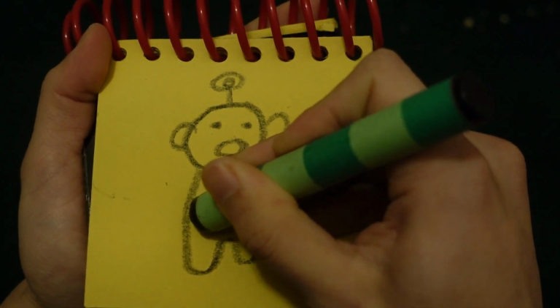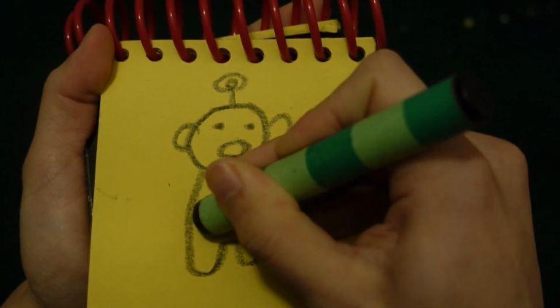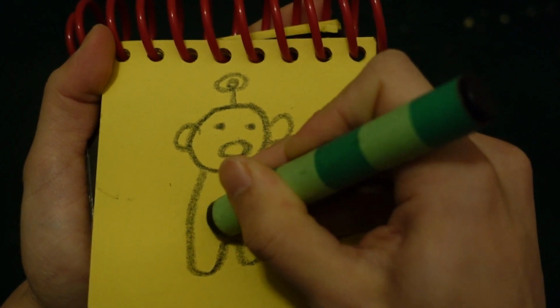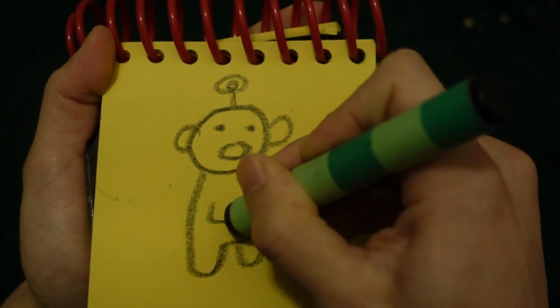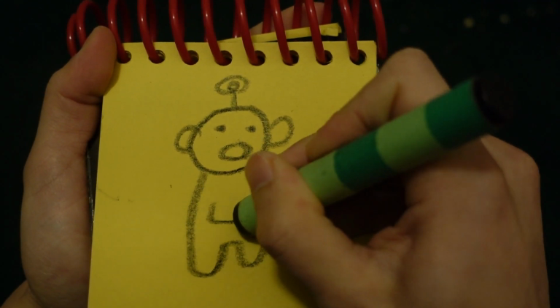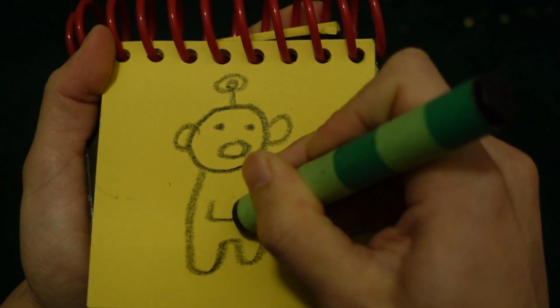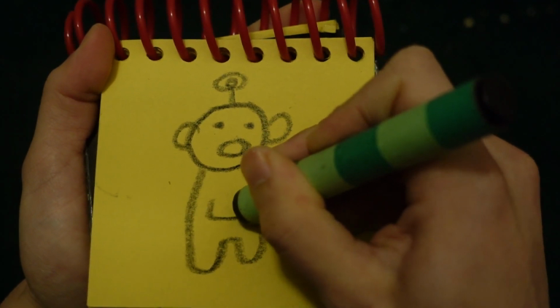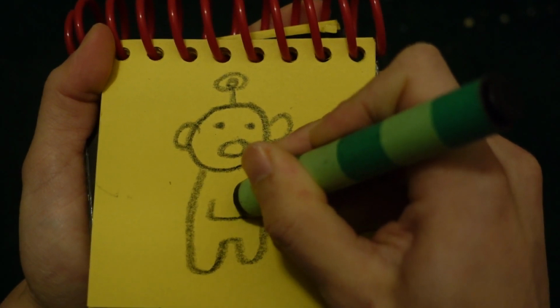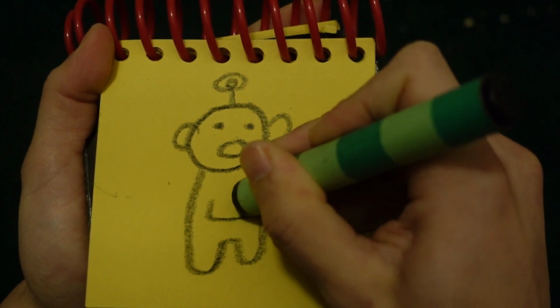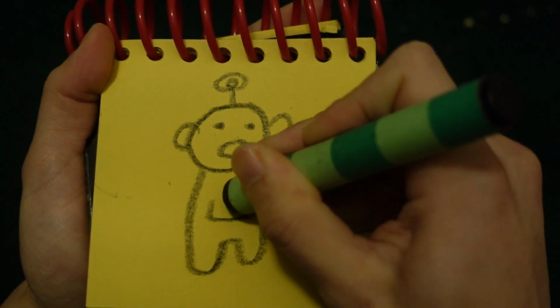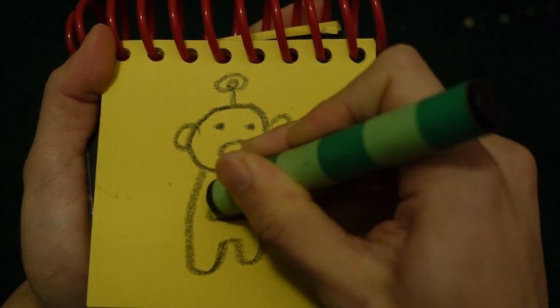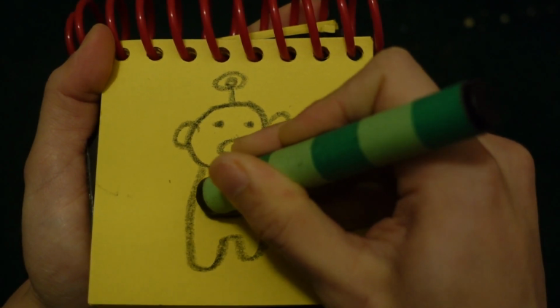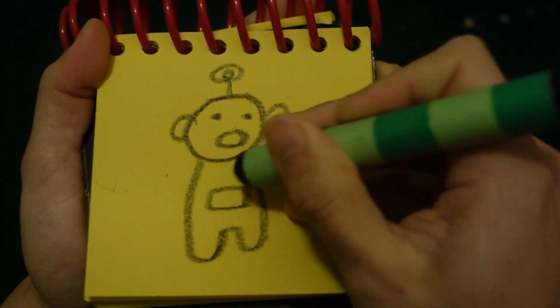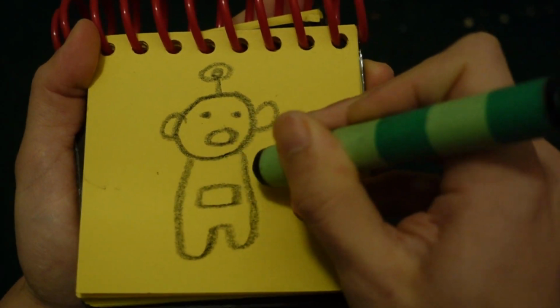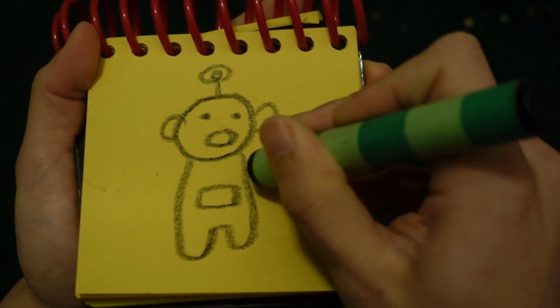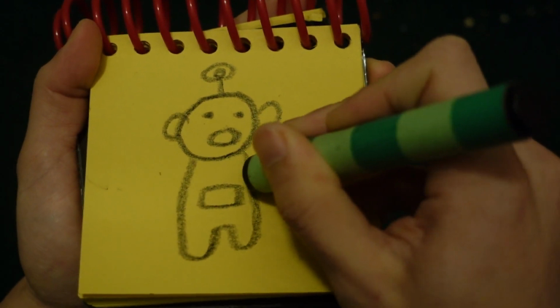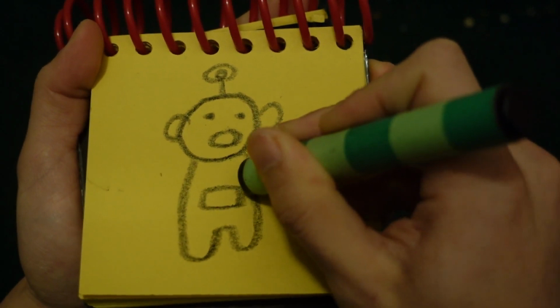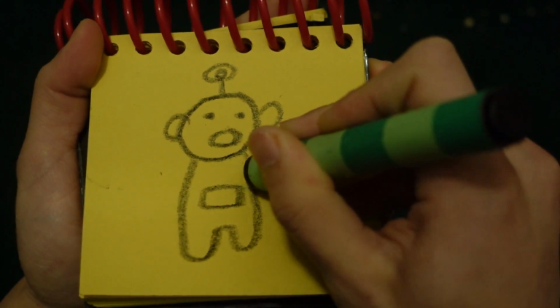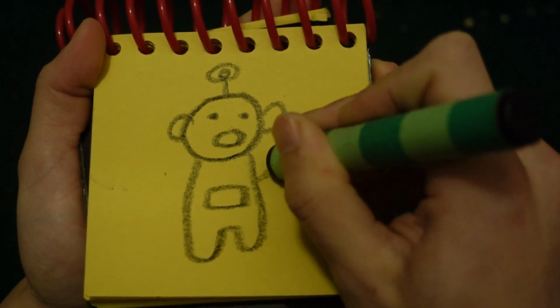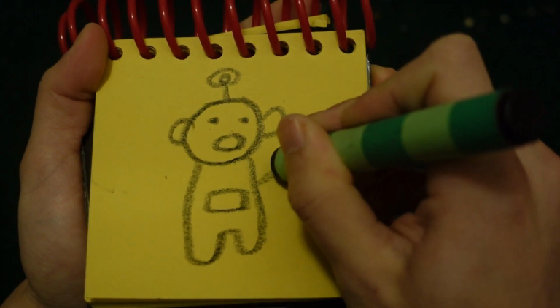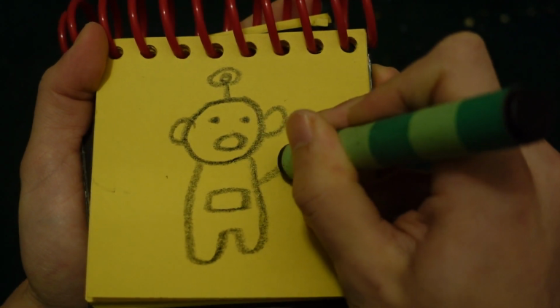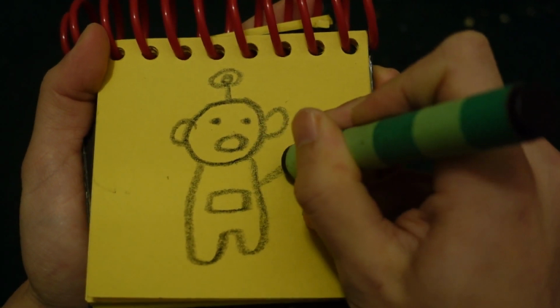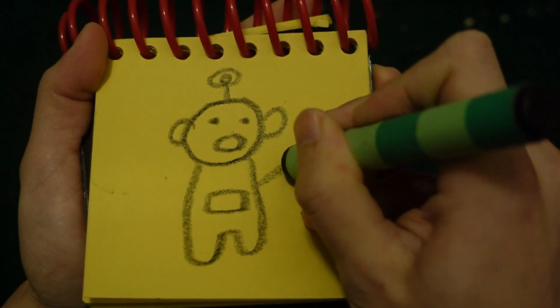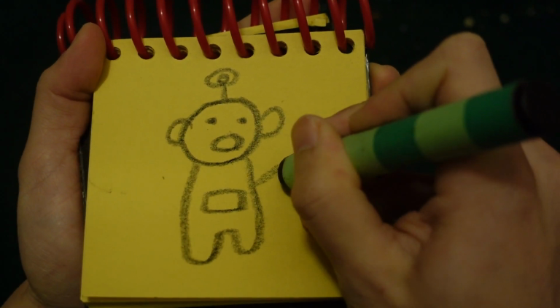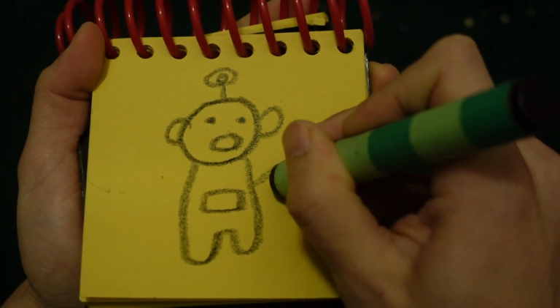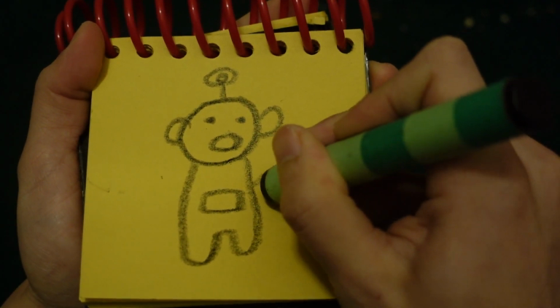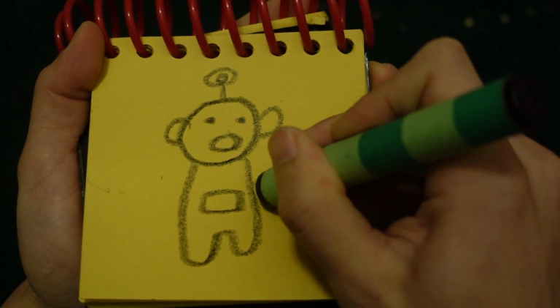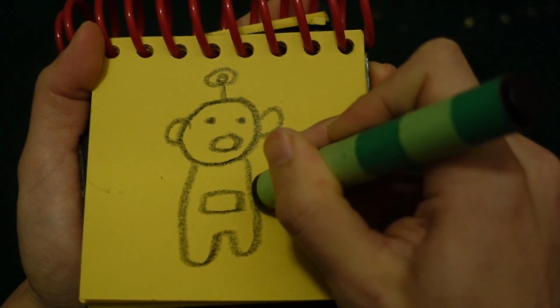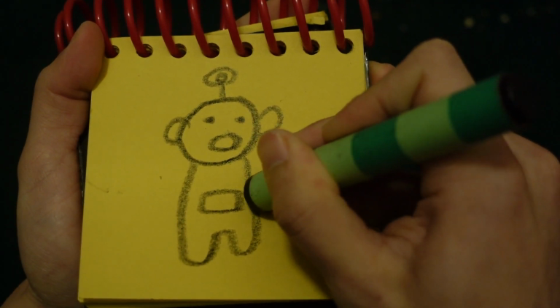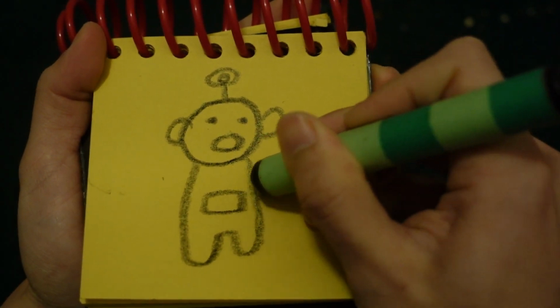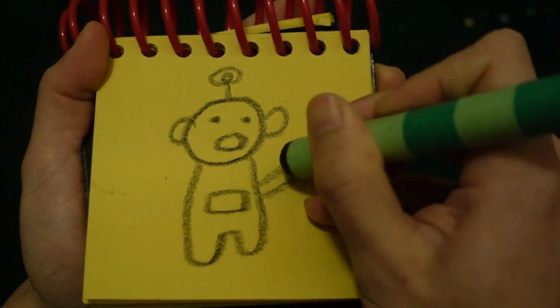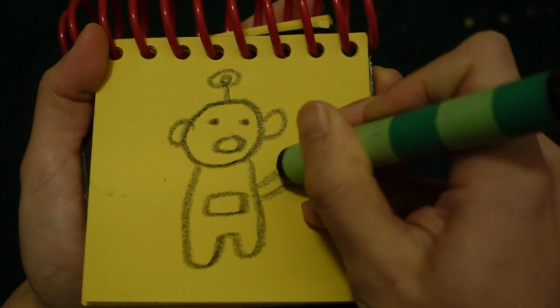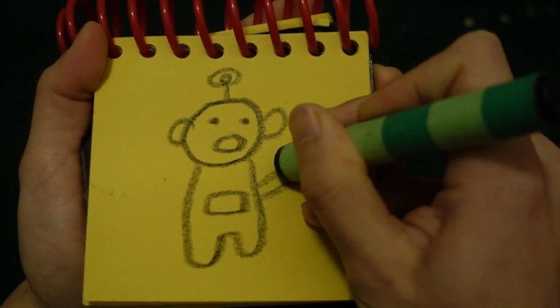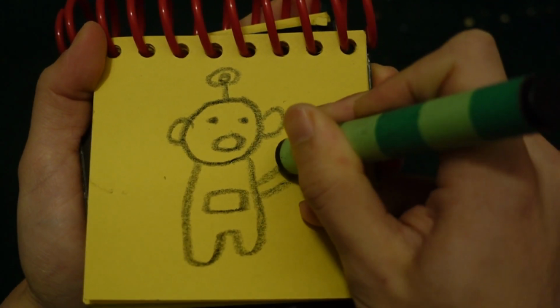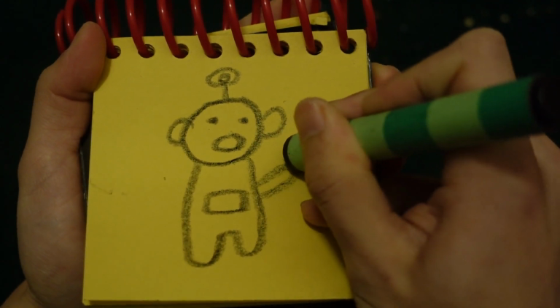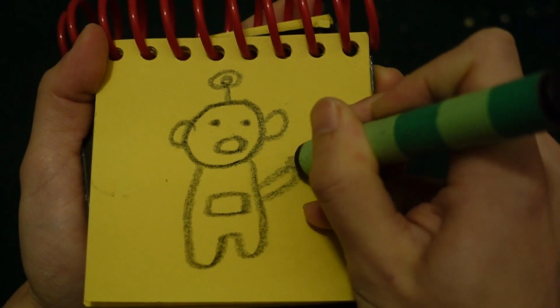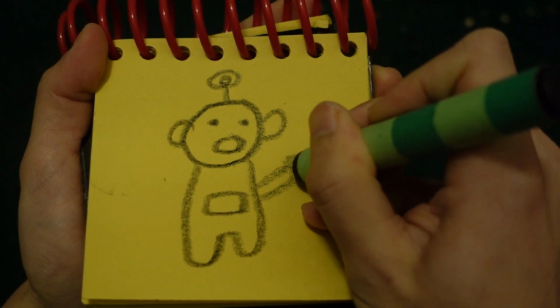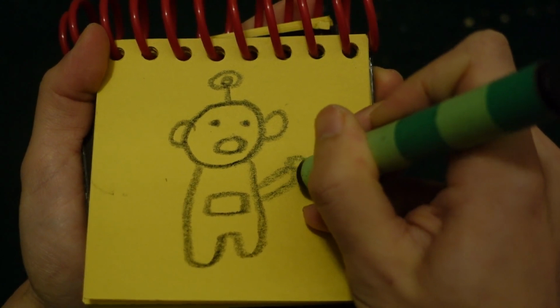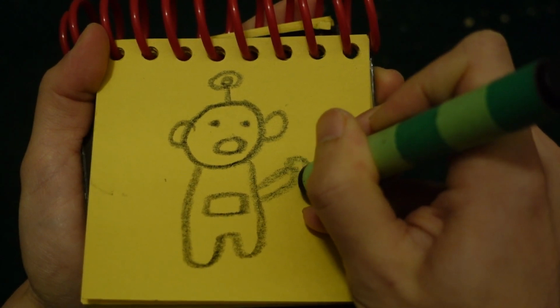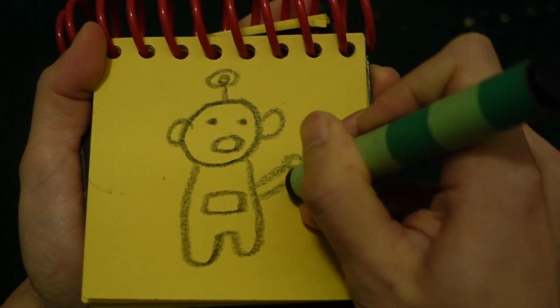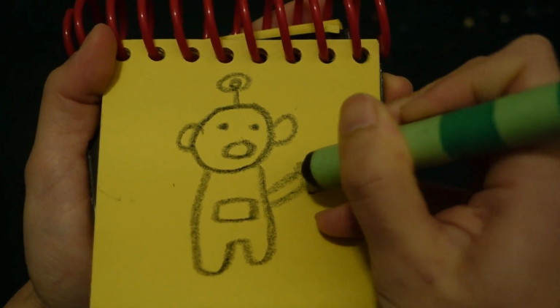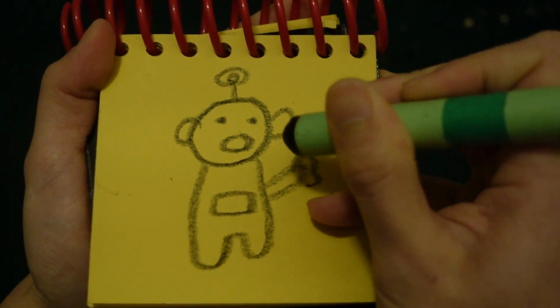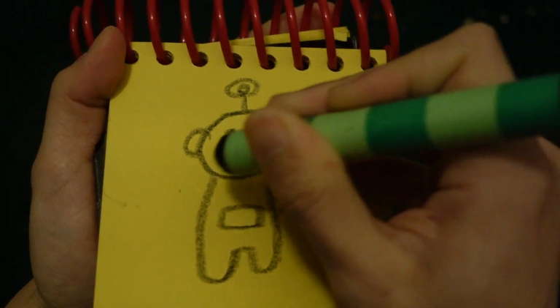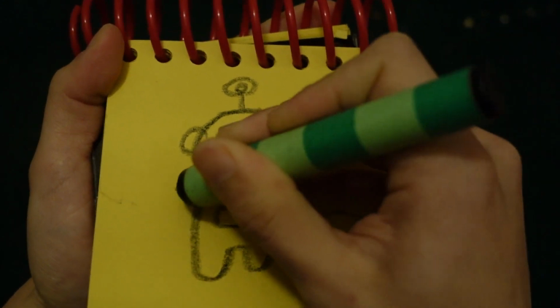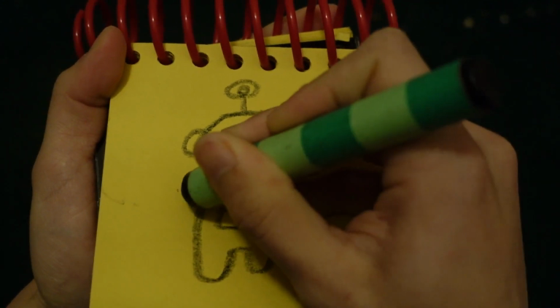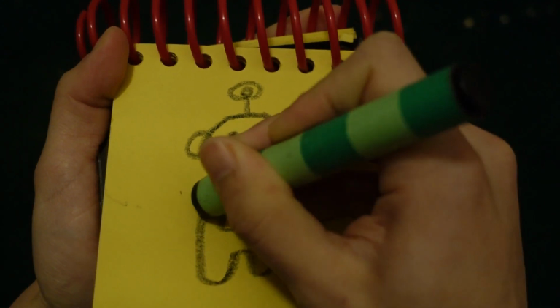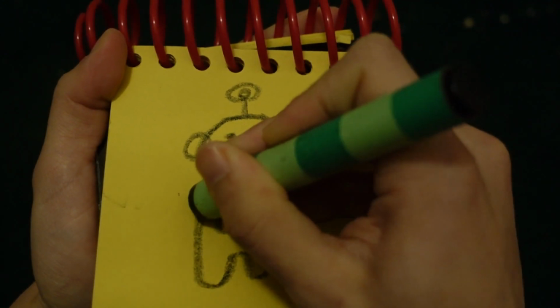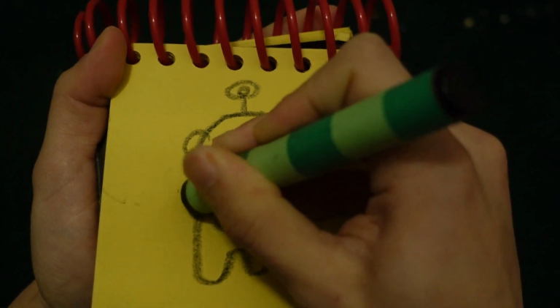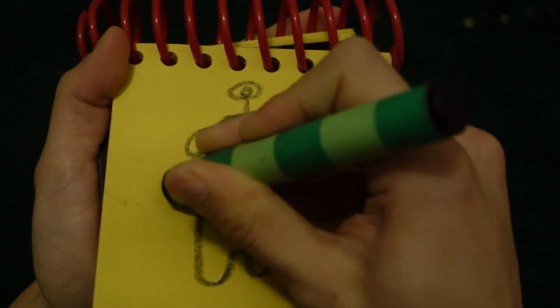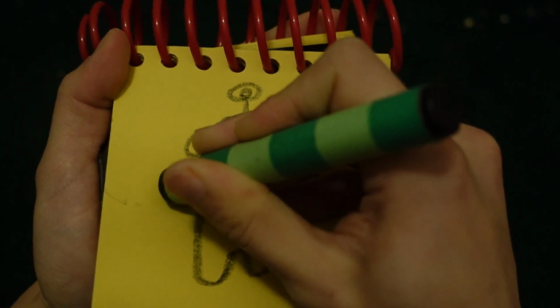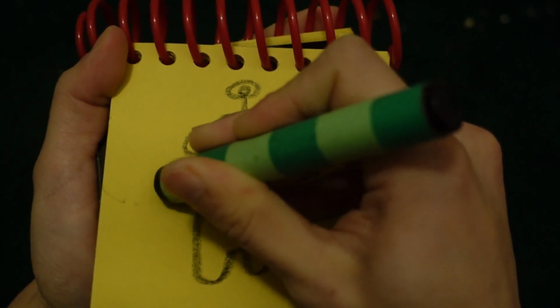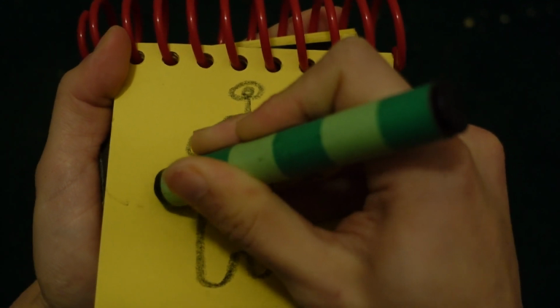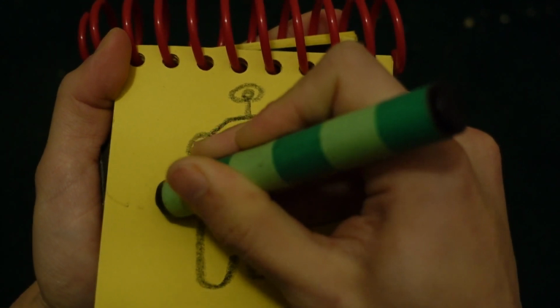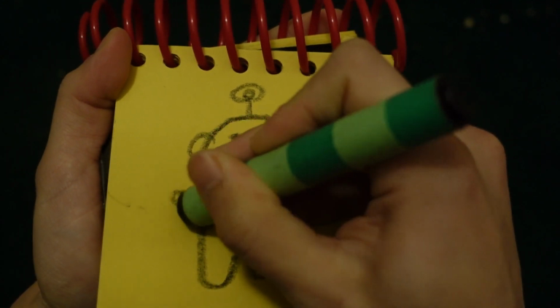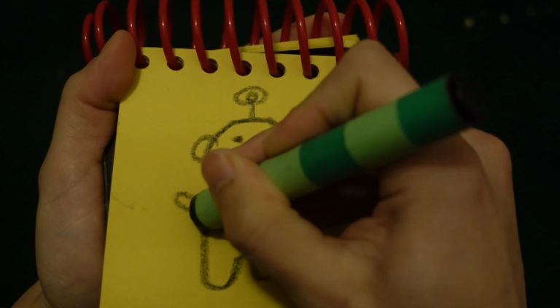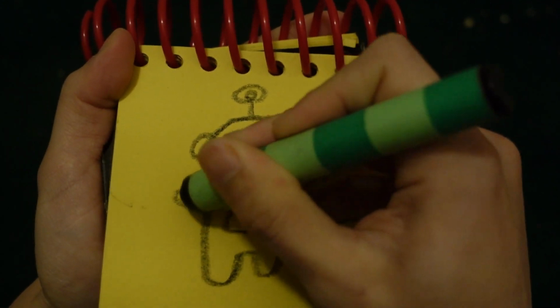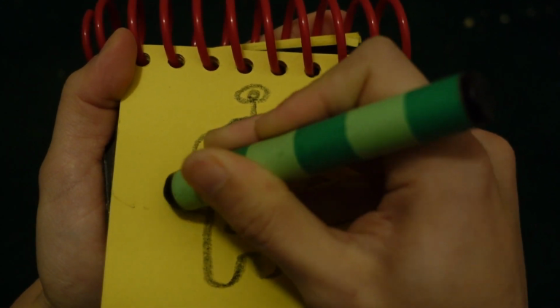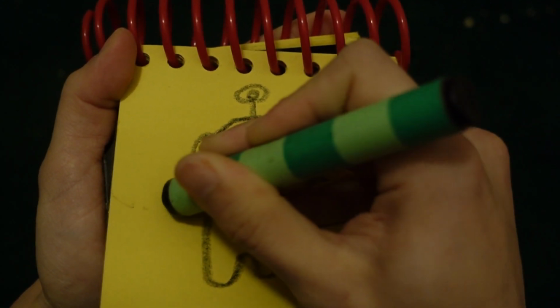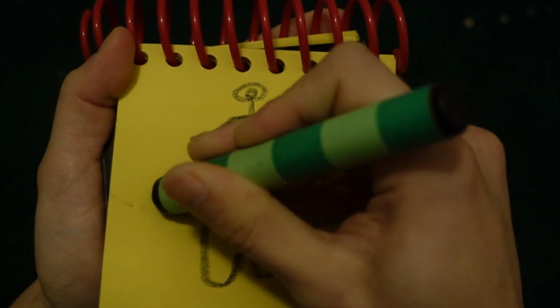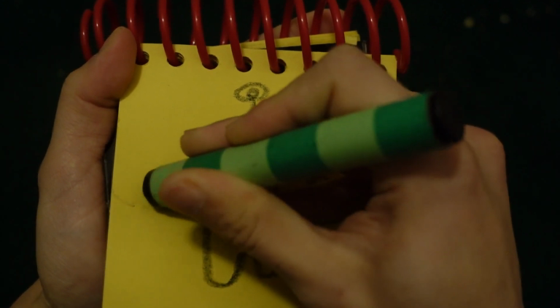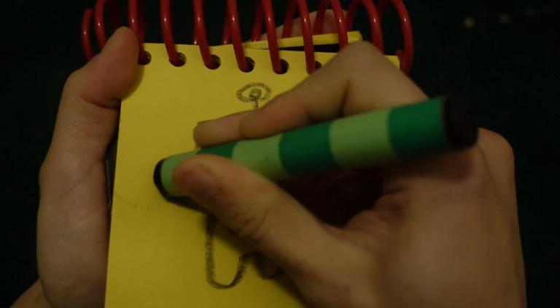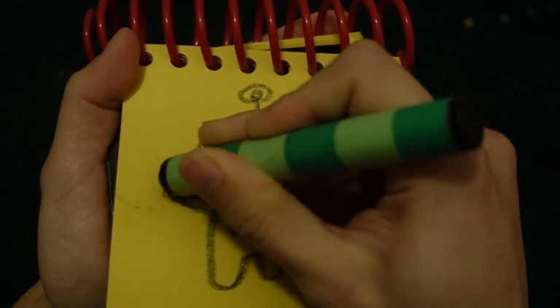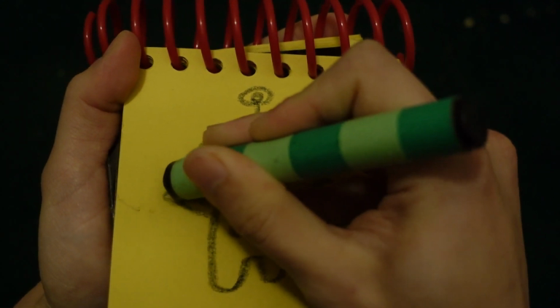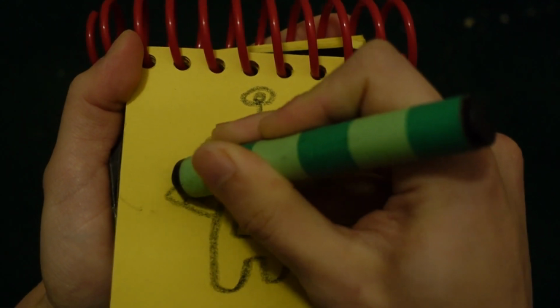And down here for her body. A square over here. And her arms and hands.